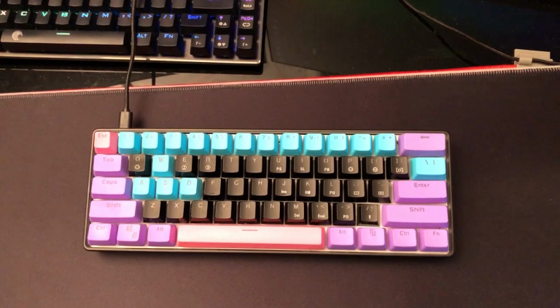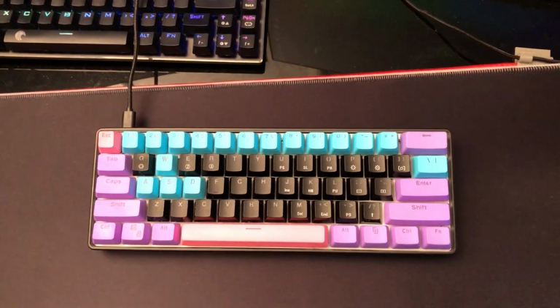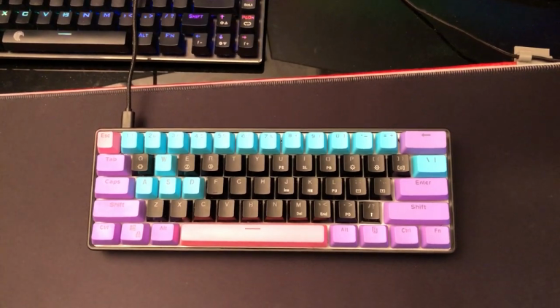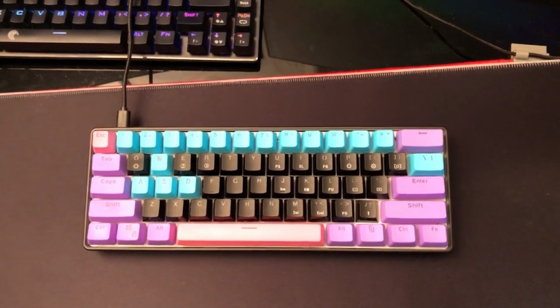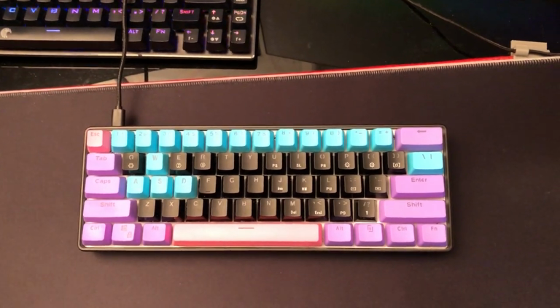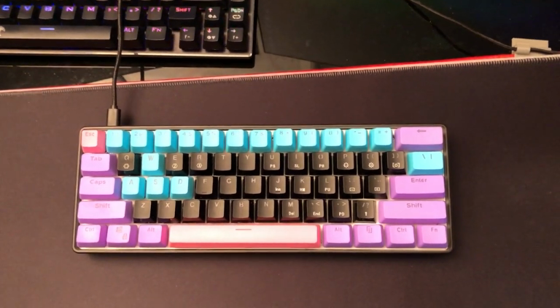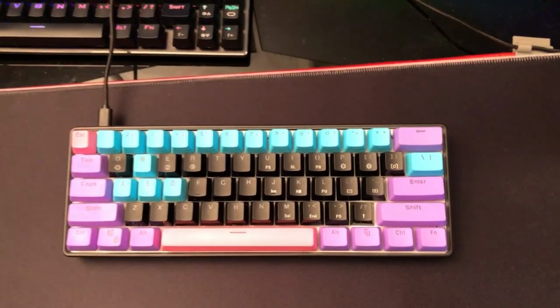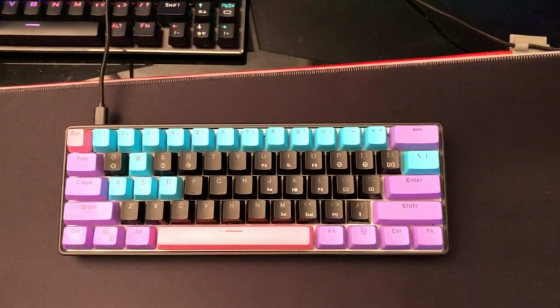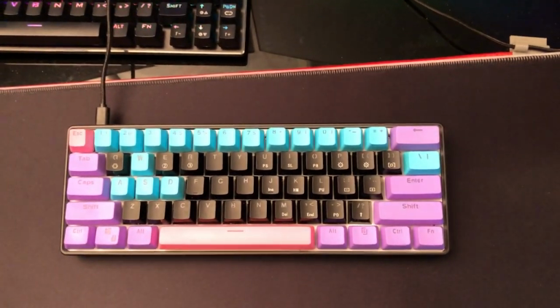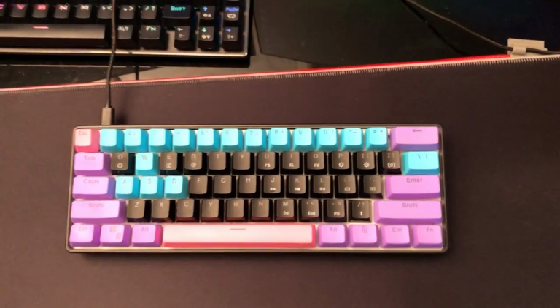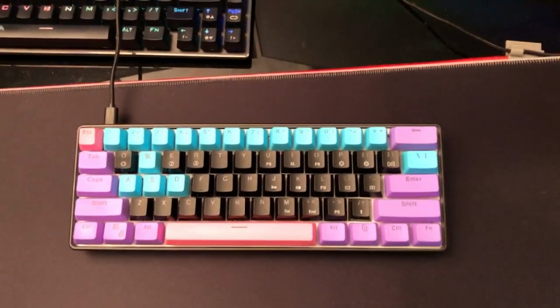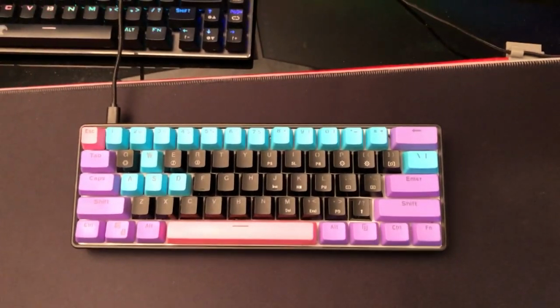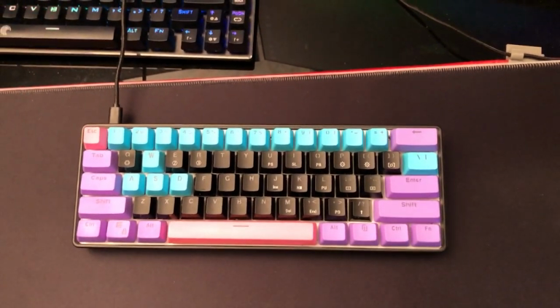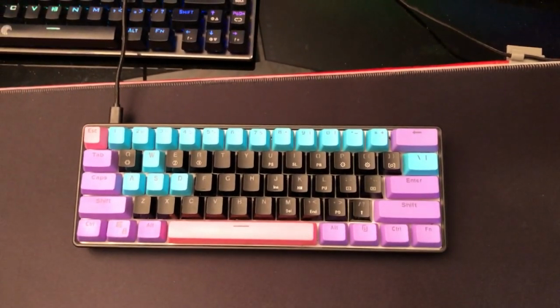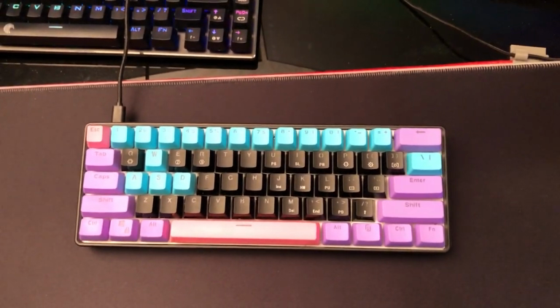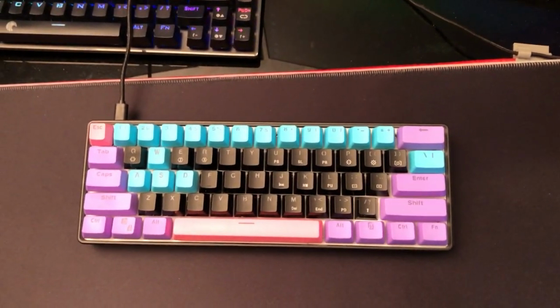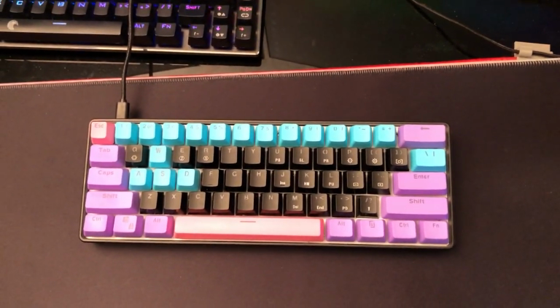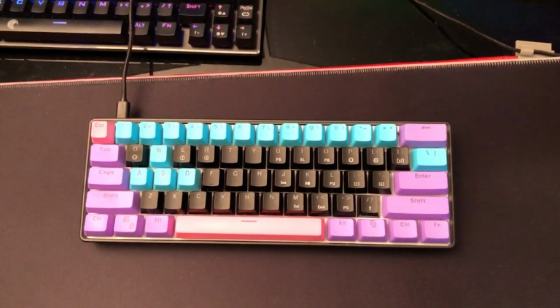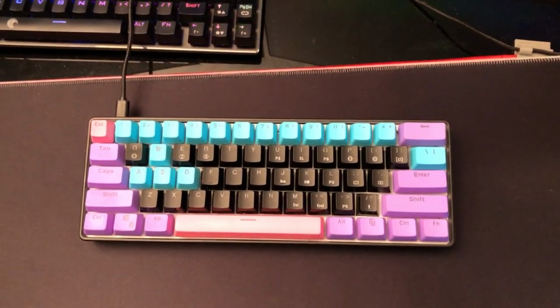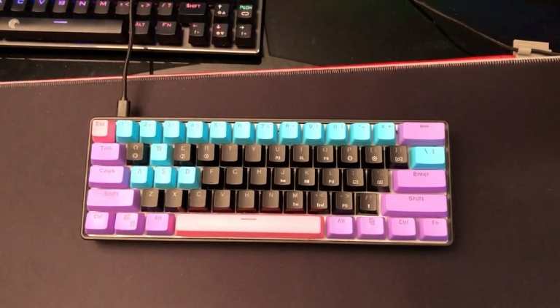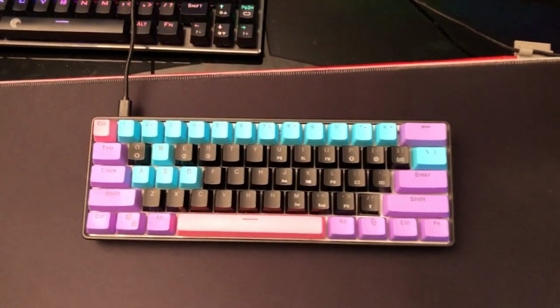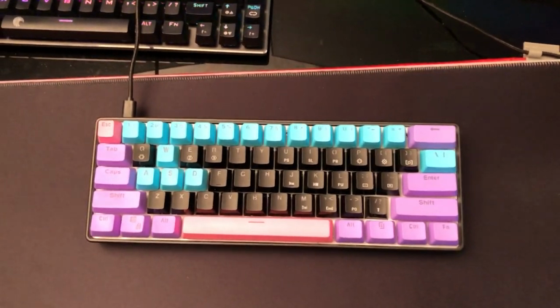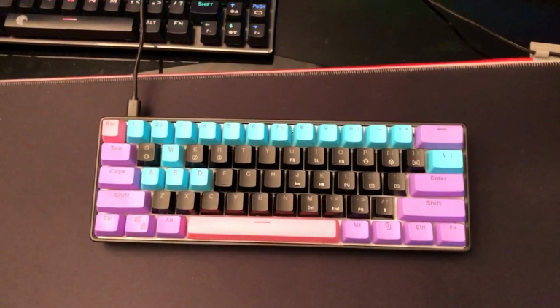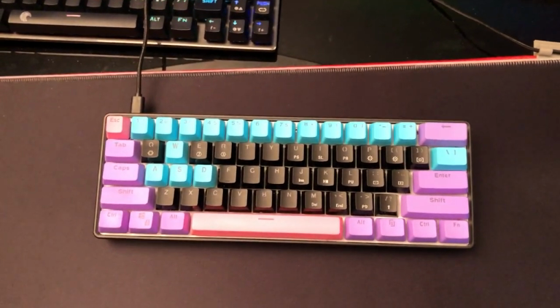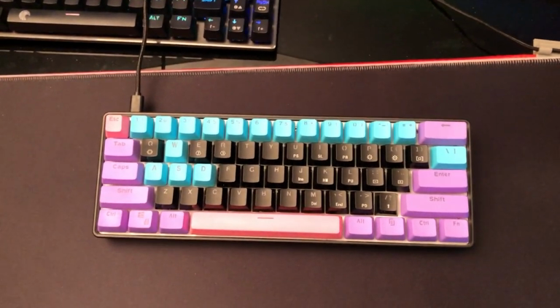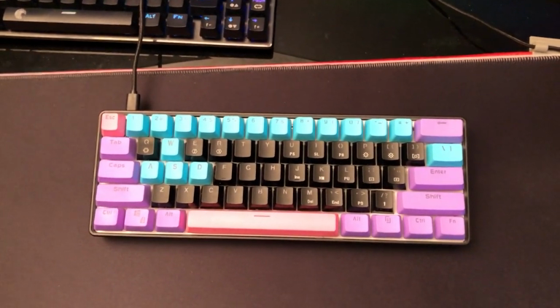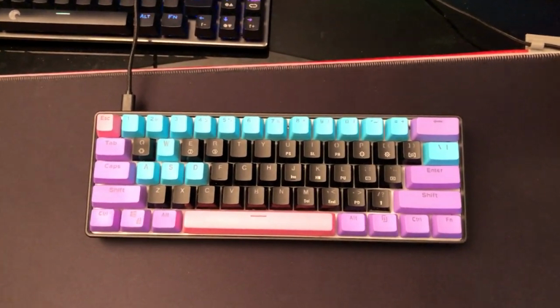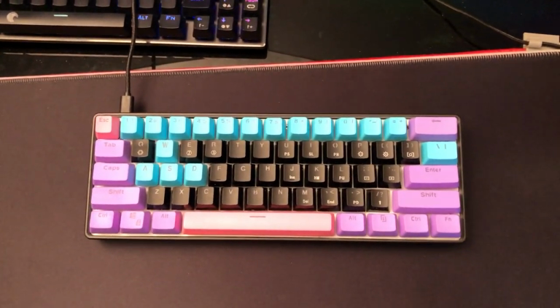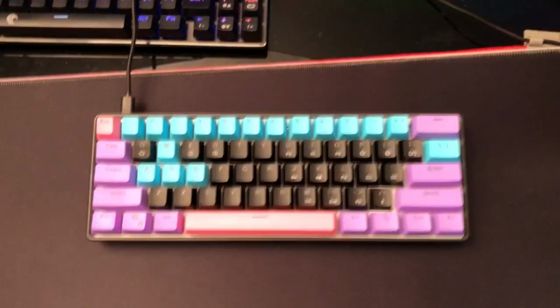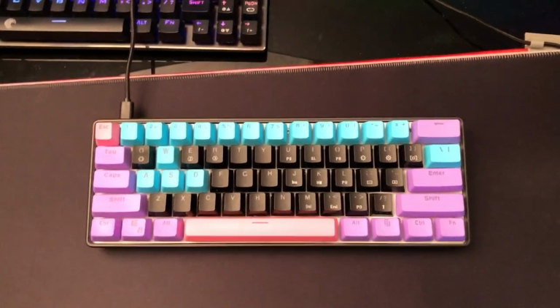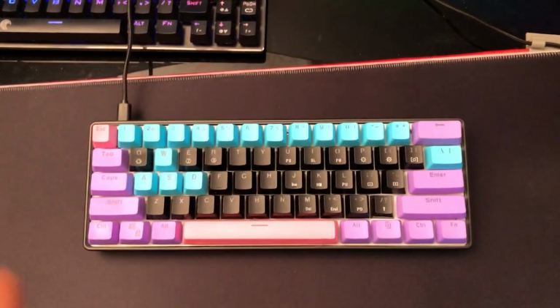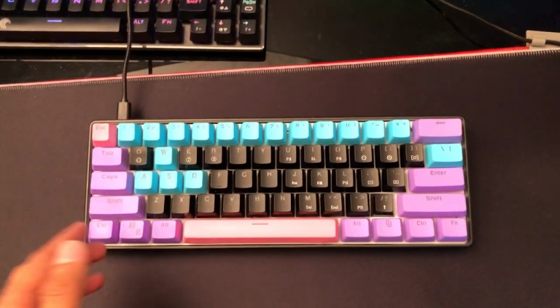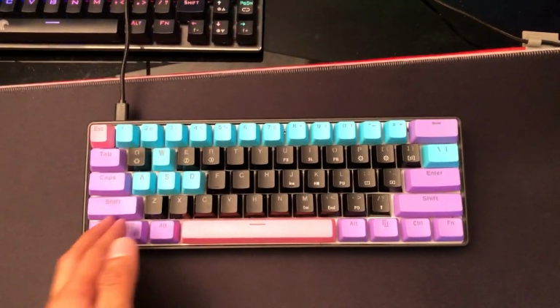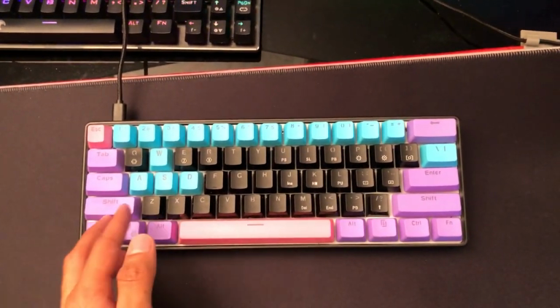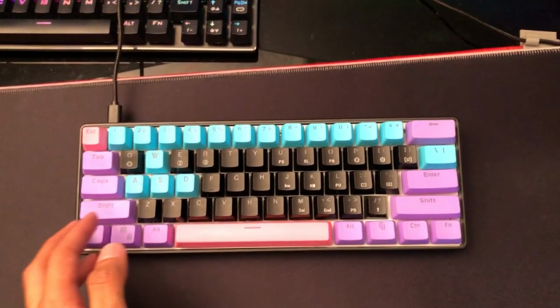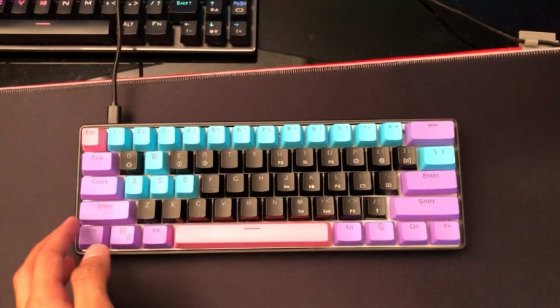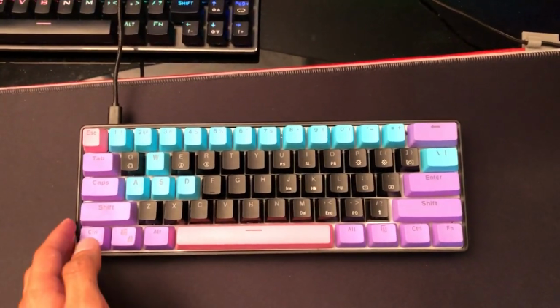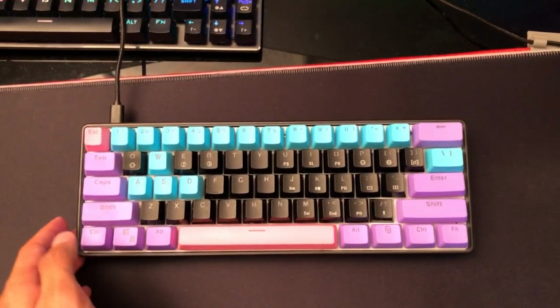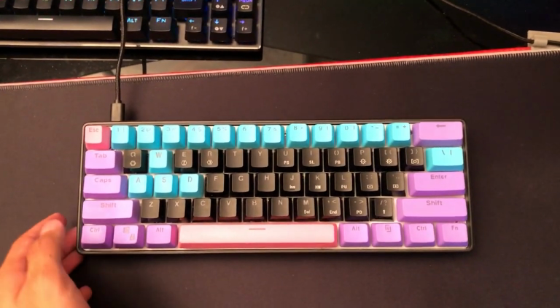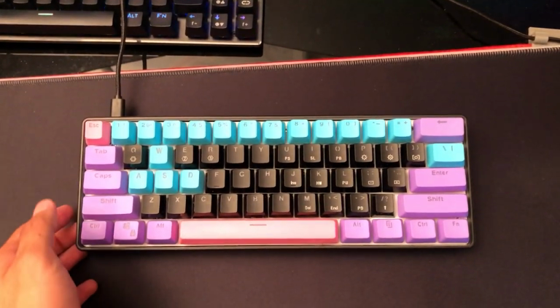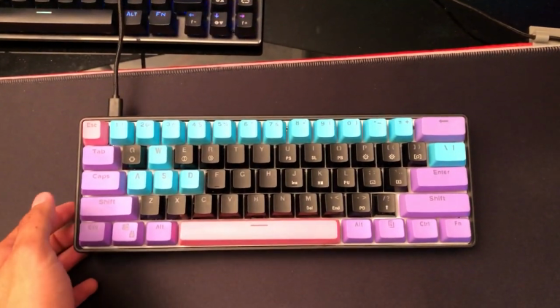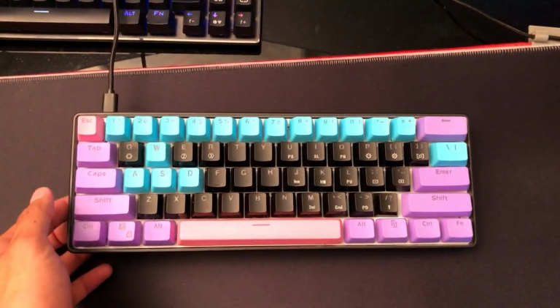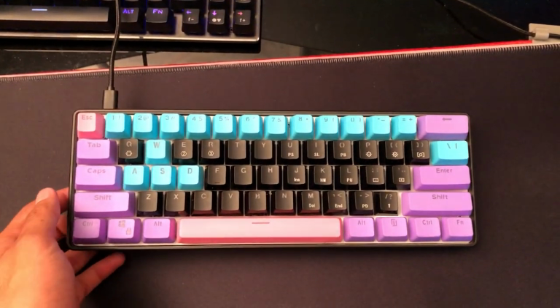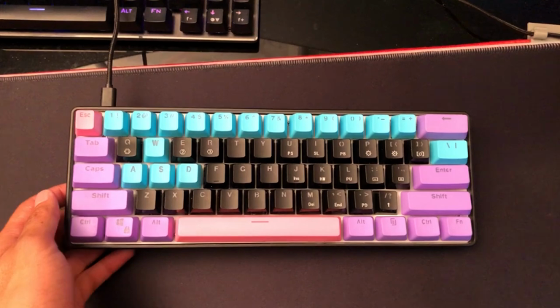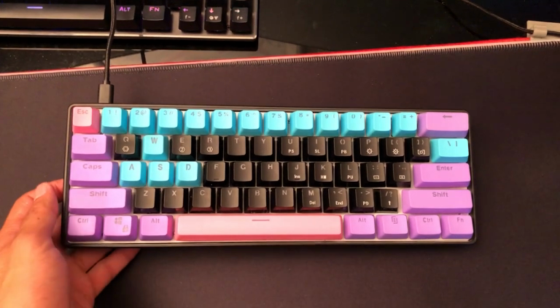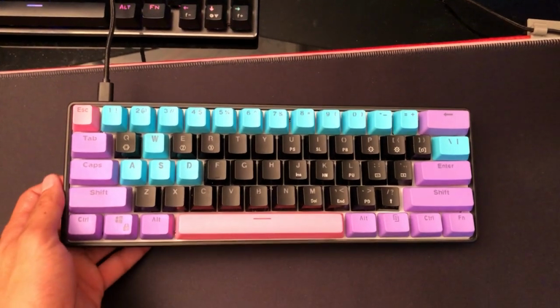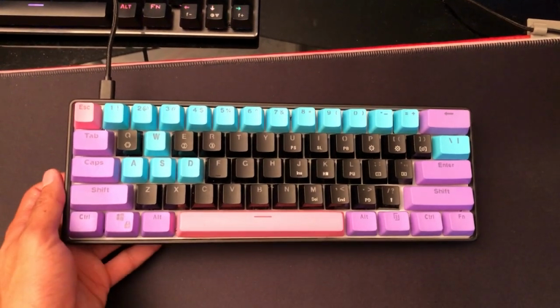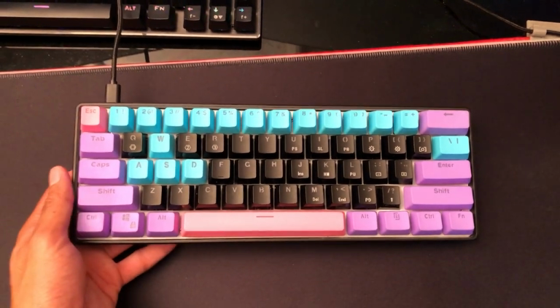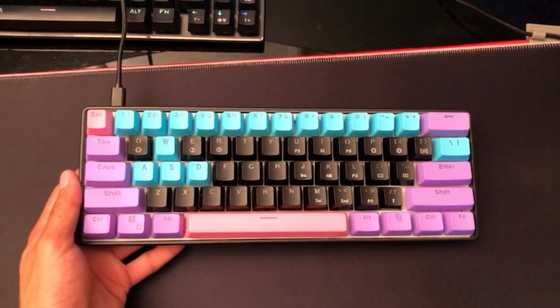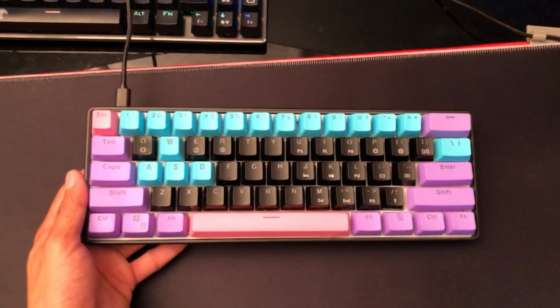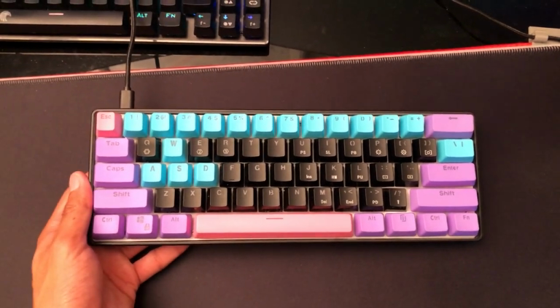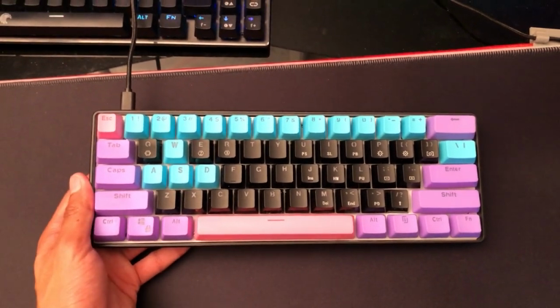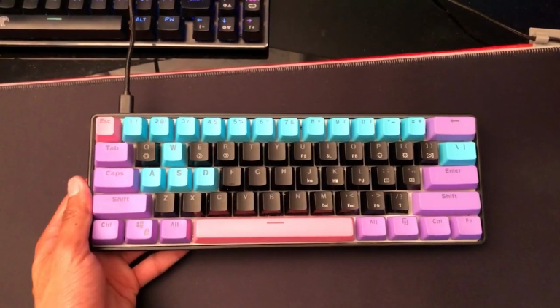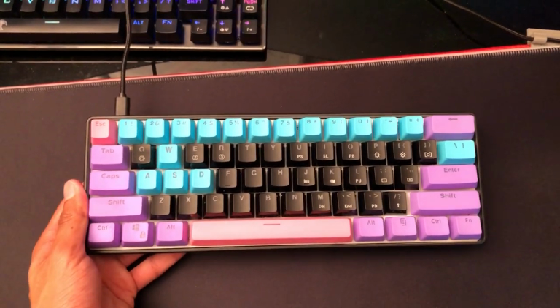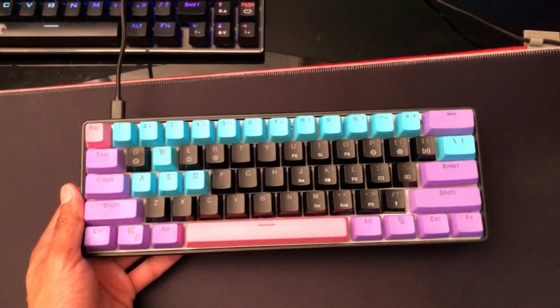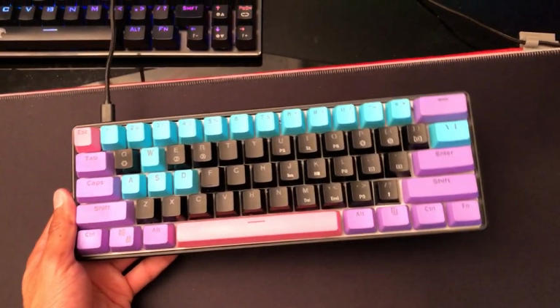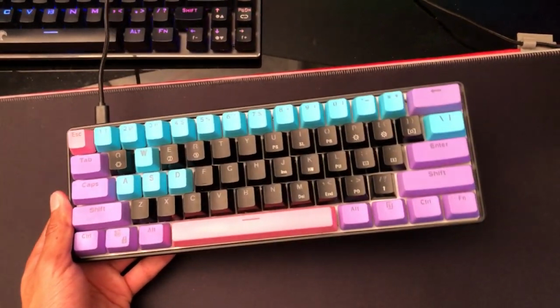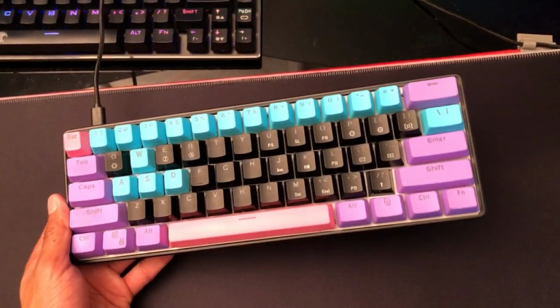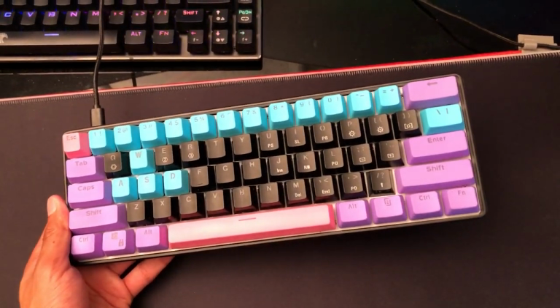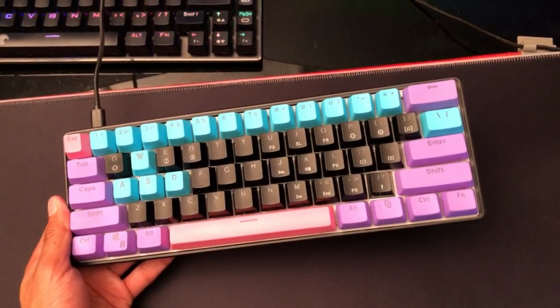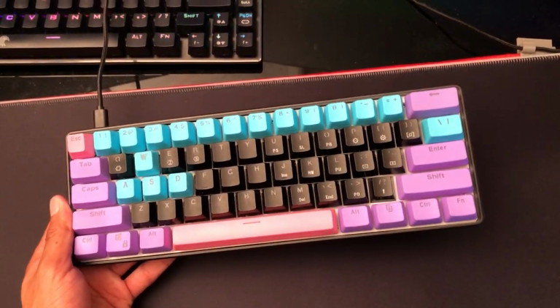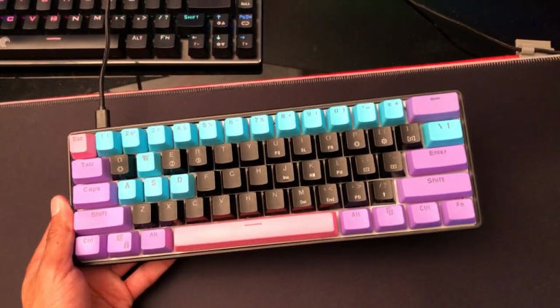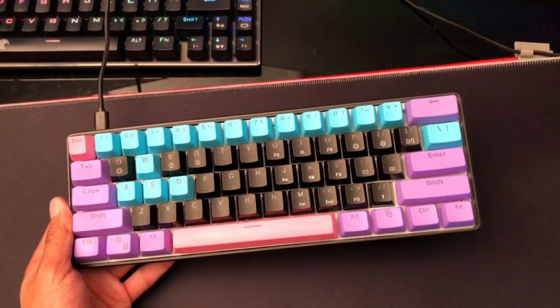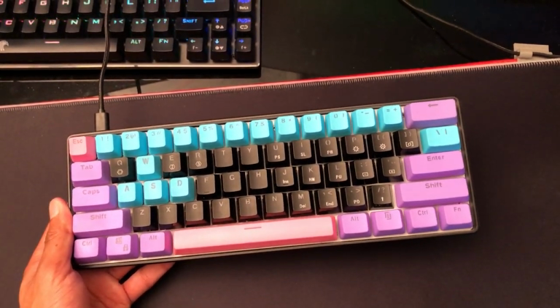What is up boys and girls, it's your boy Starfire14 here back with another video, and today we're going to be looking at the GK61 mechanical gaming keyboard.